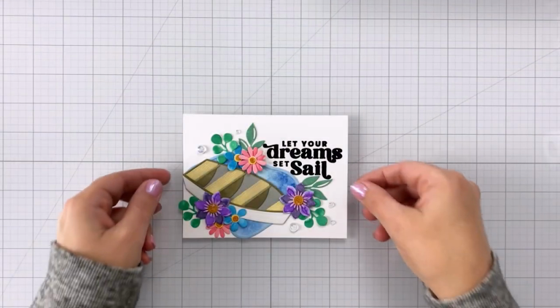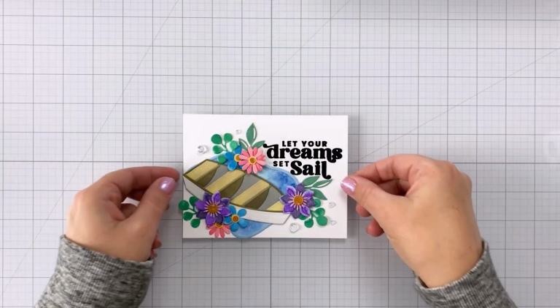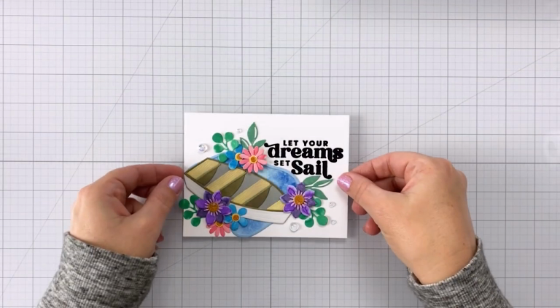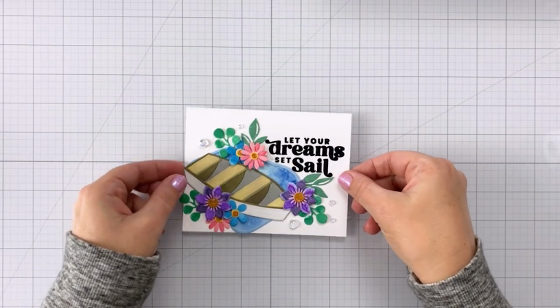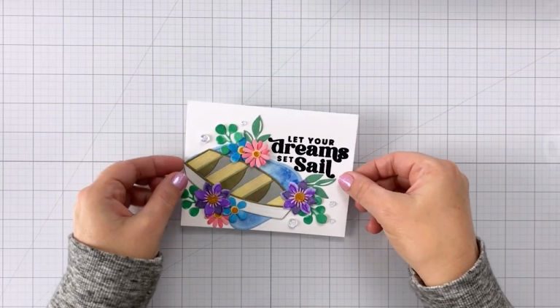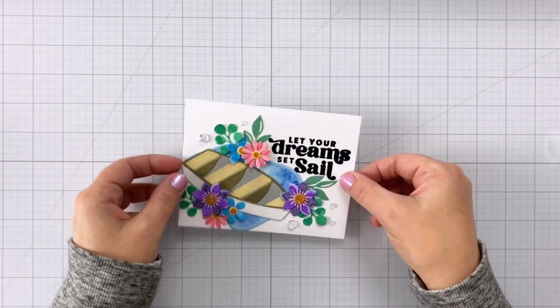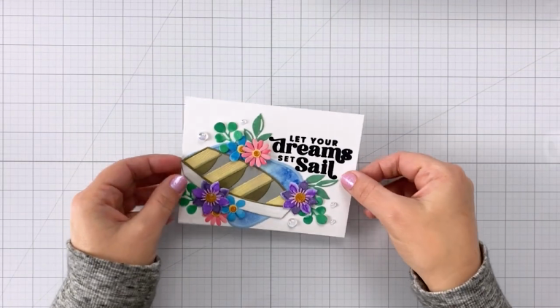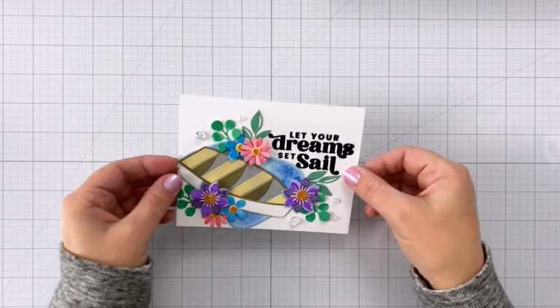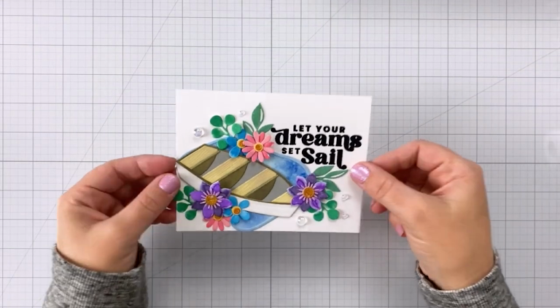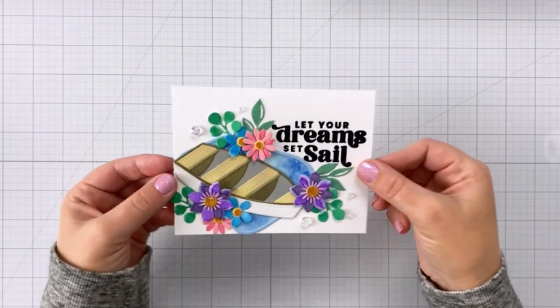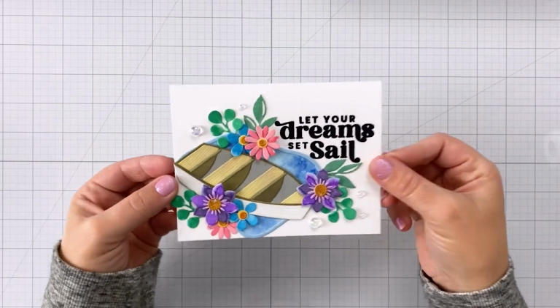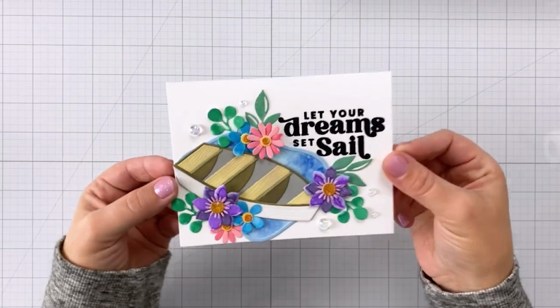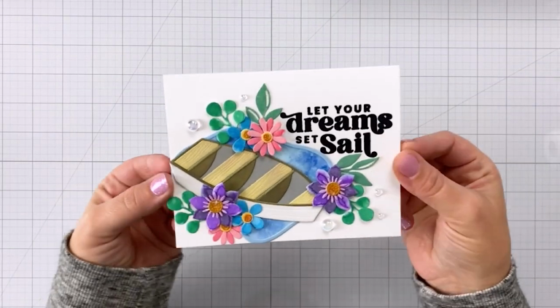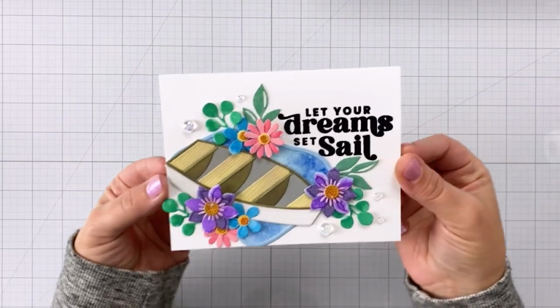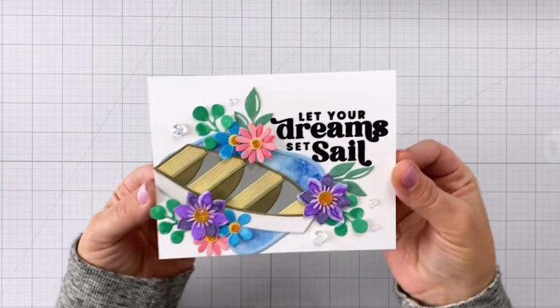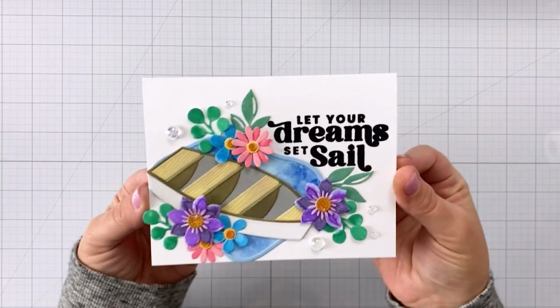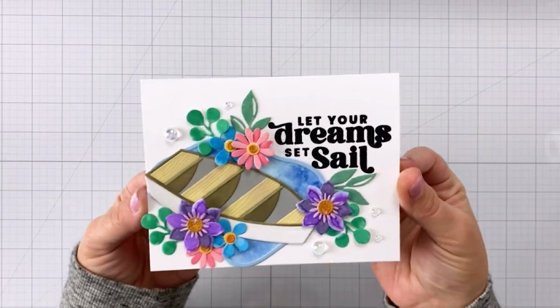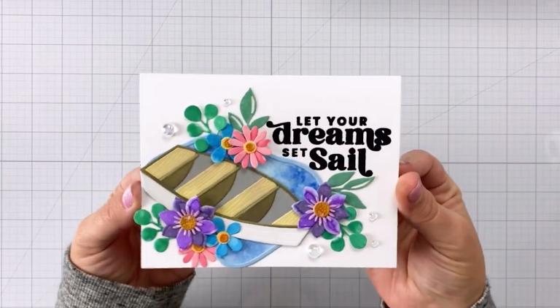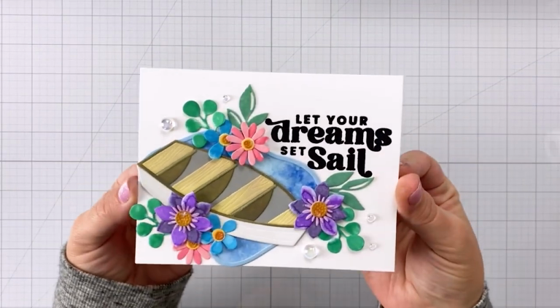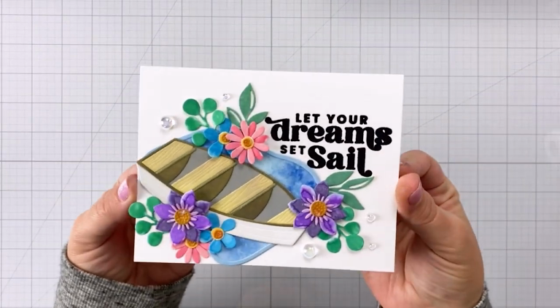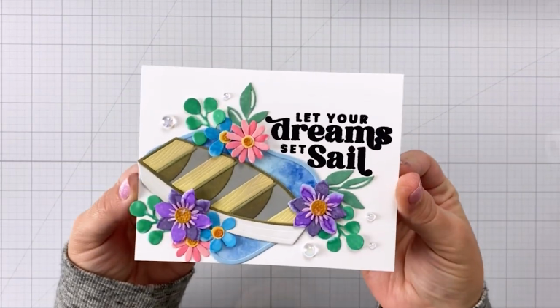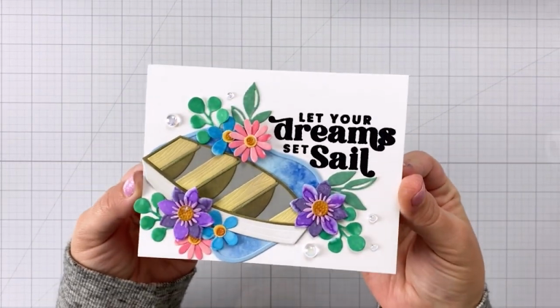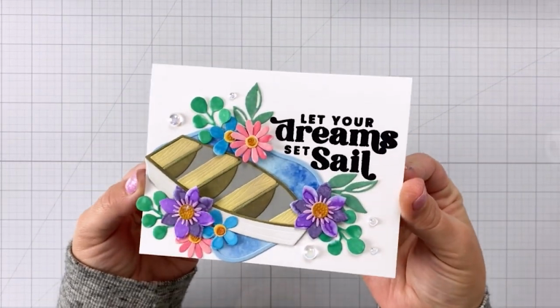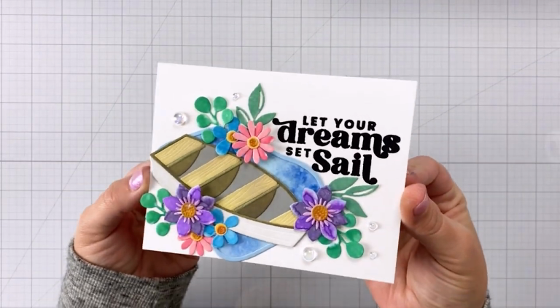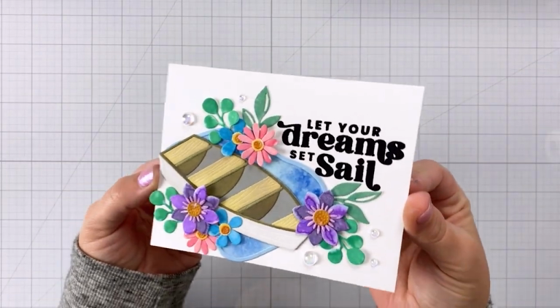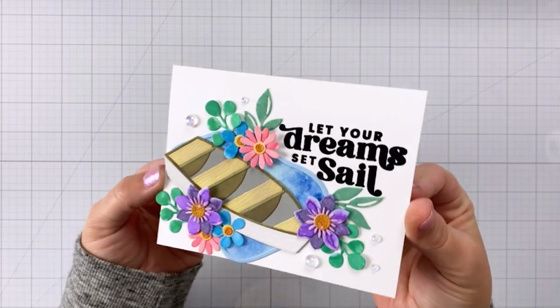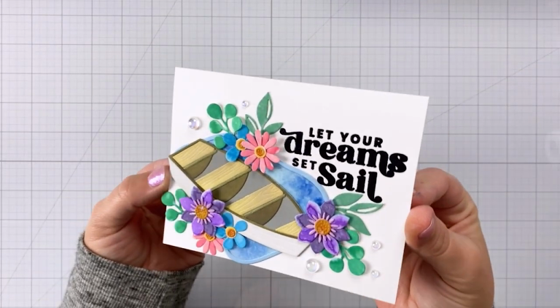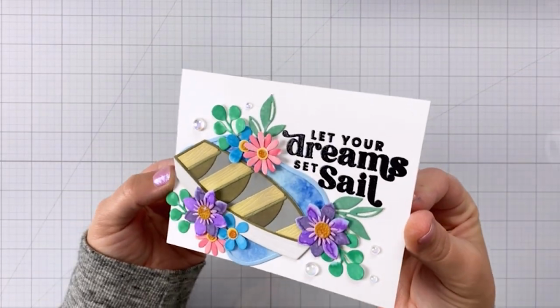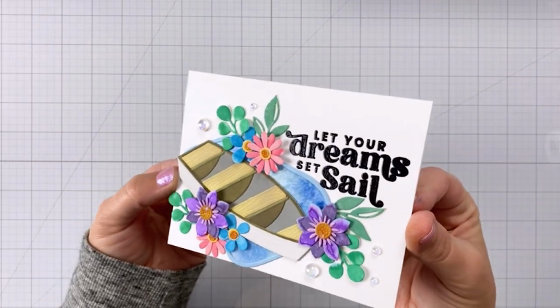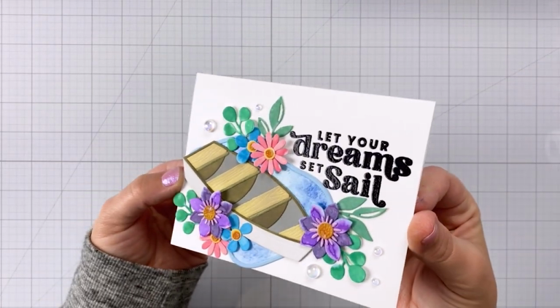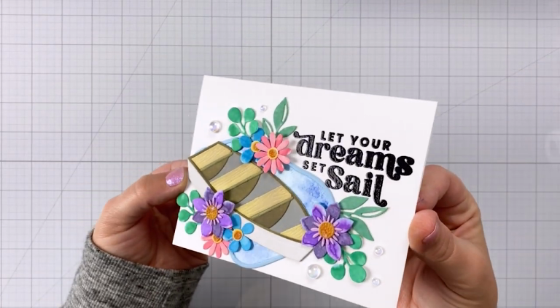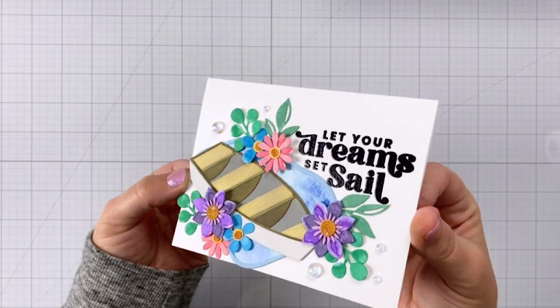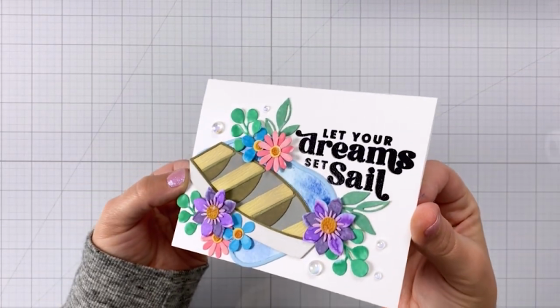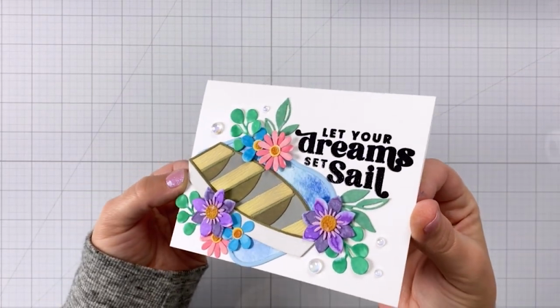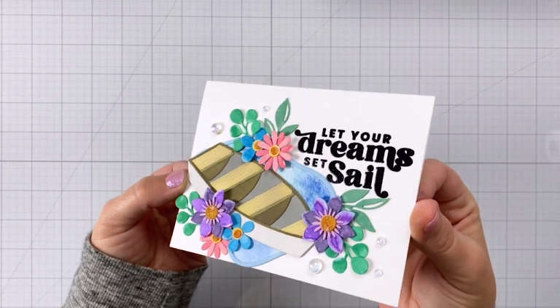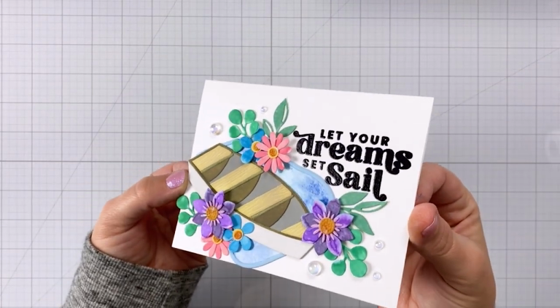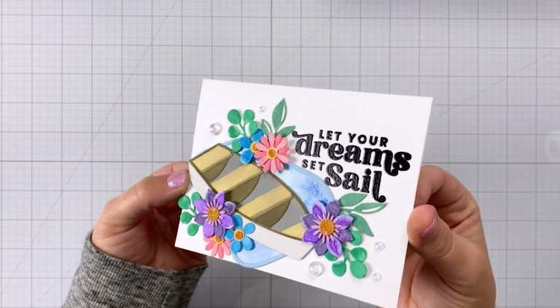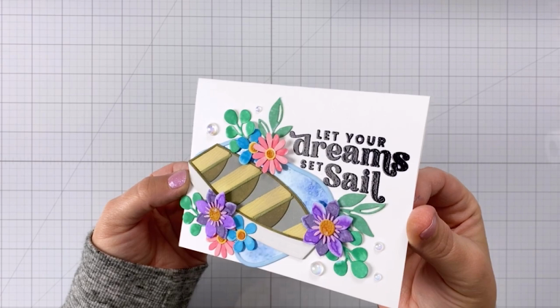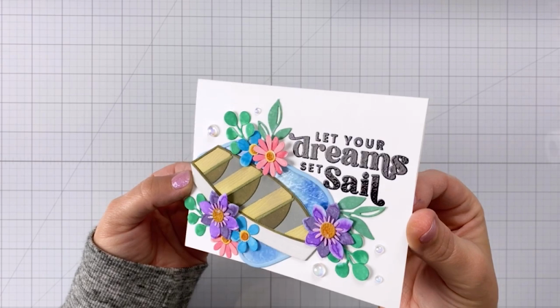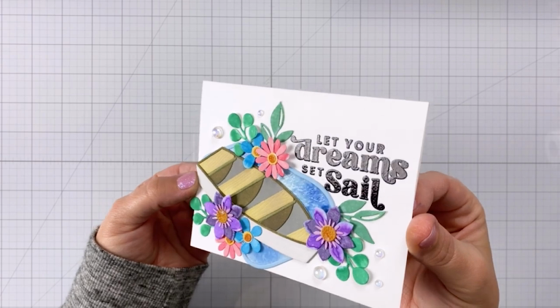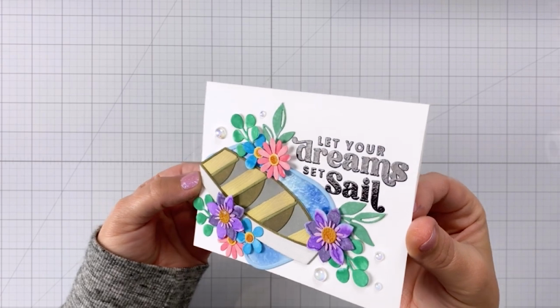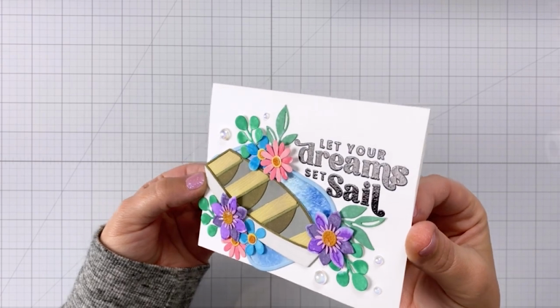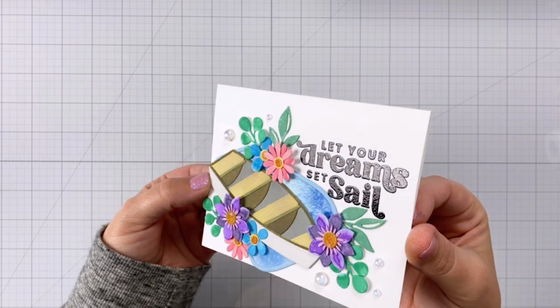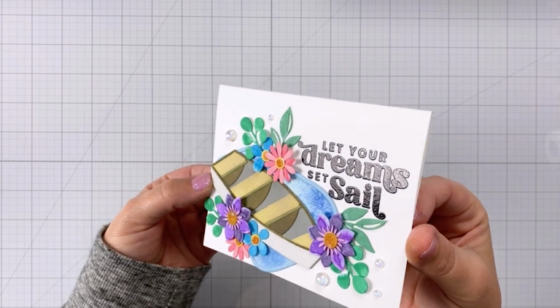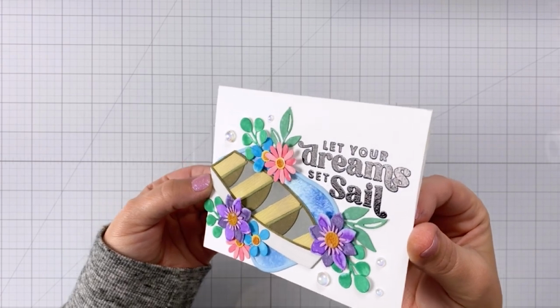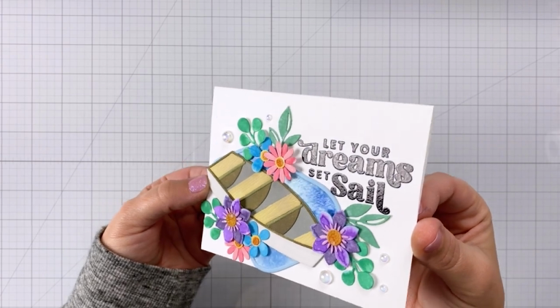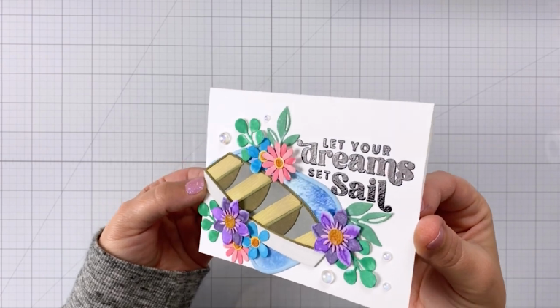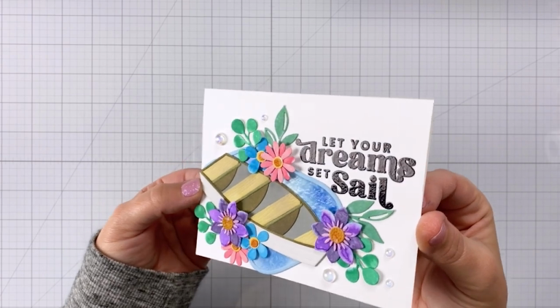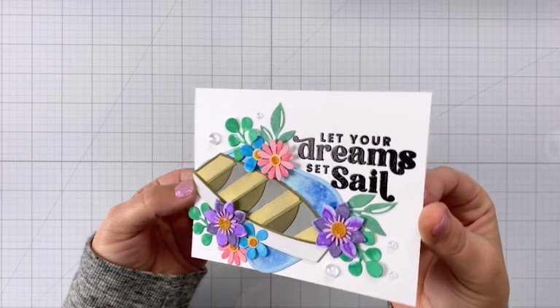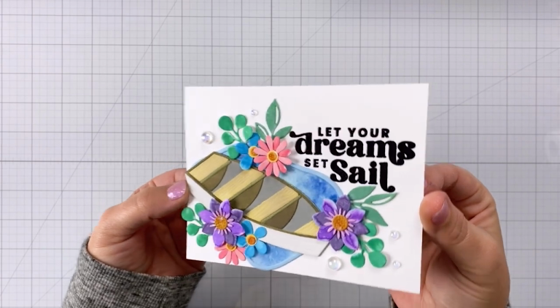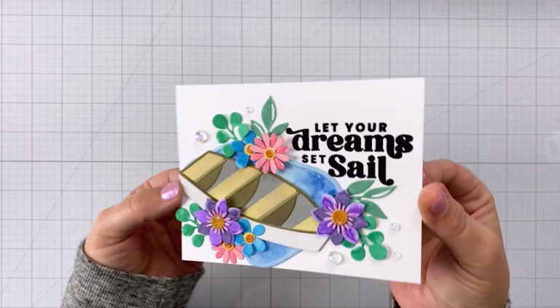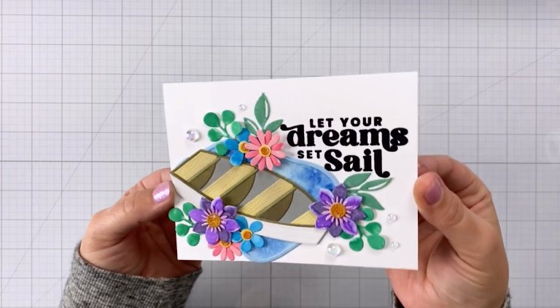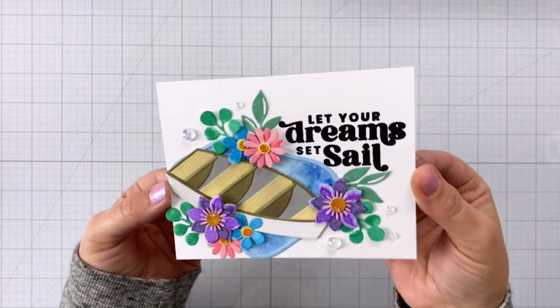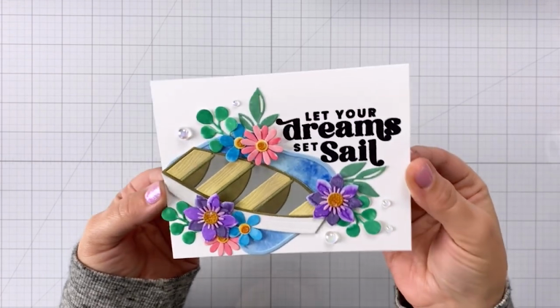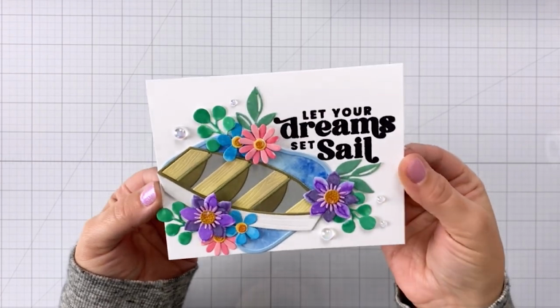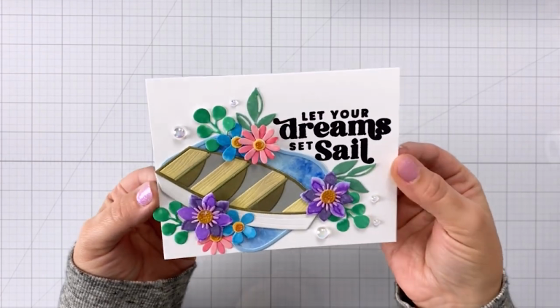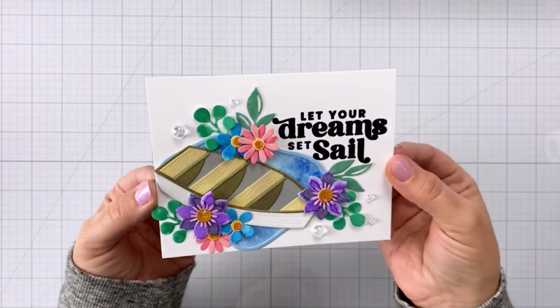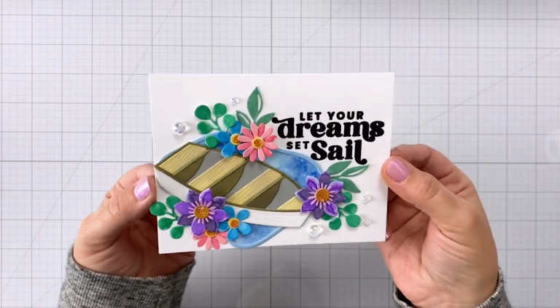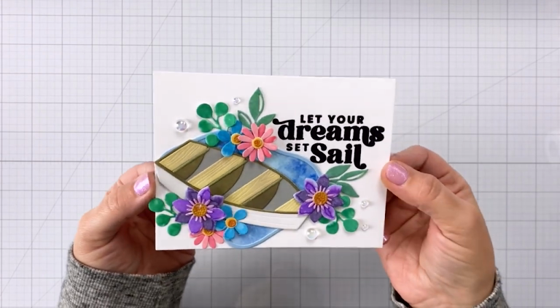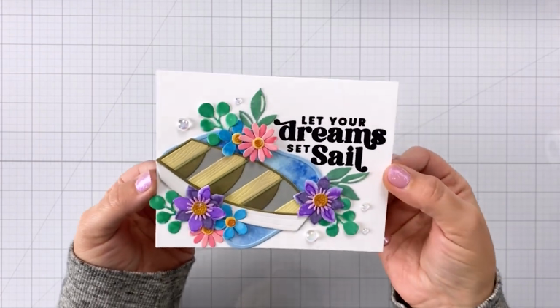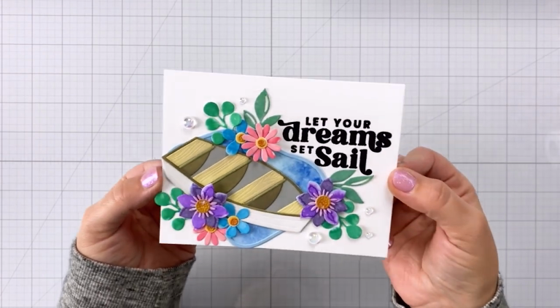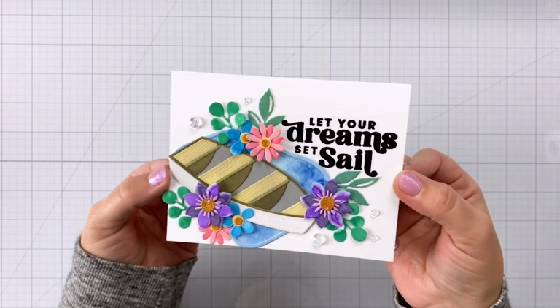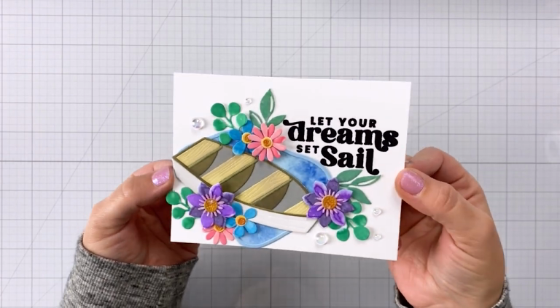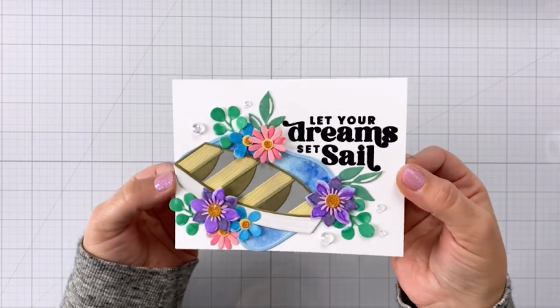Hey guys, it's Charlene. Today I'm going to show you how to make incredibly realistic looking water on your cards. So let's dive right in.